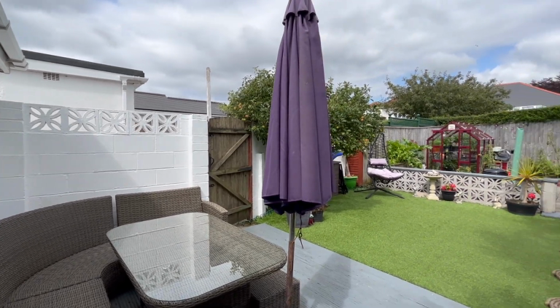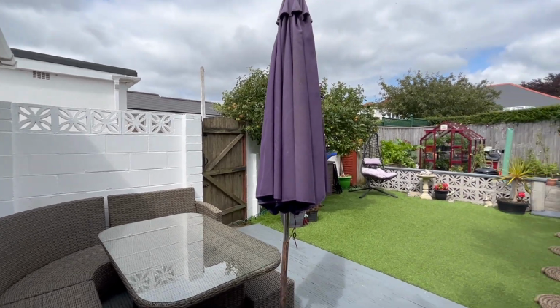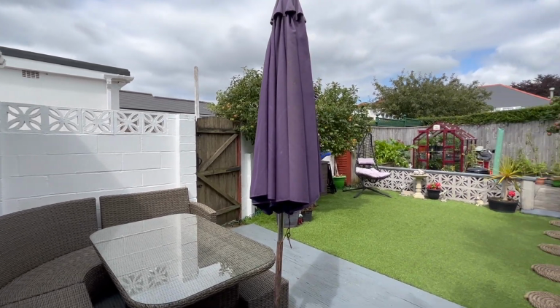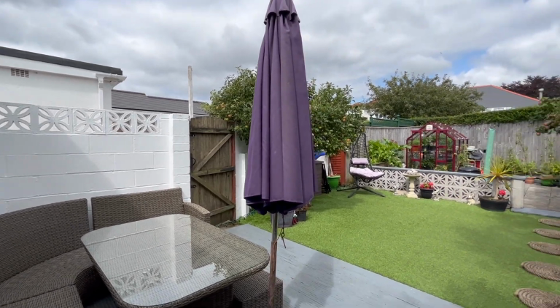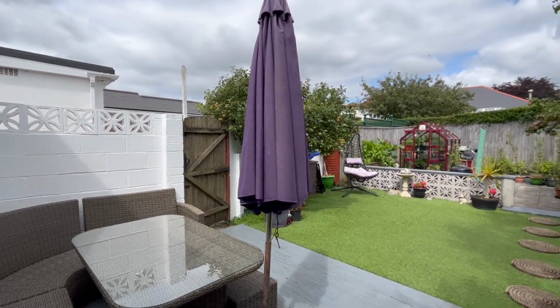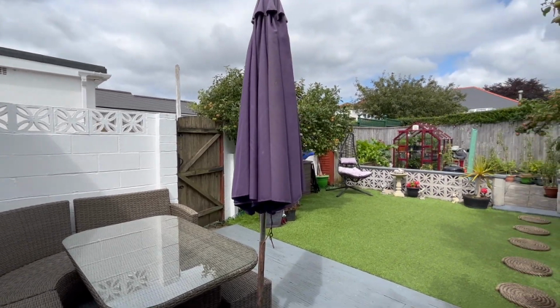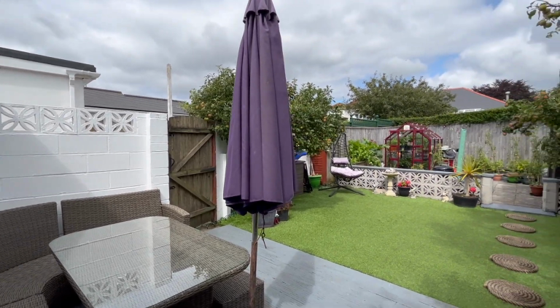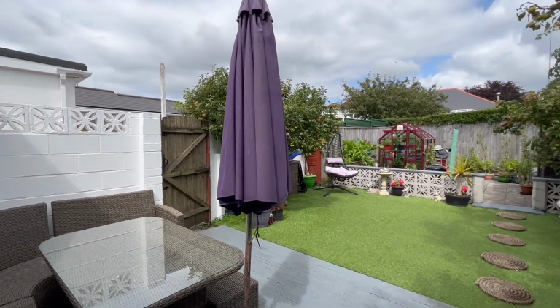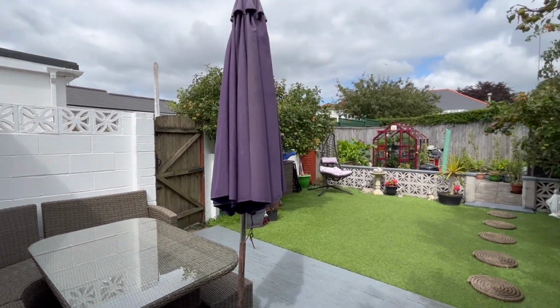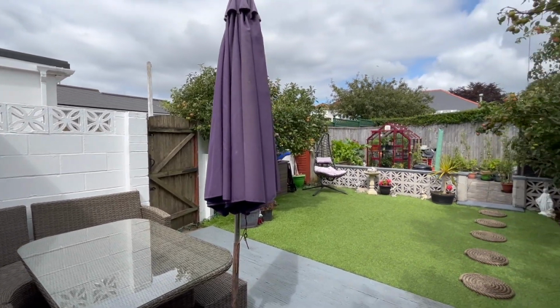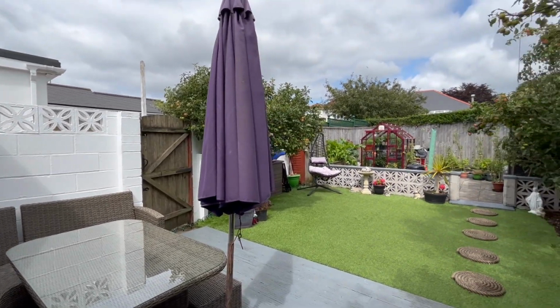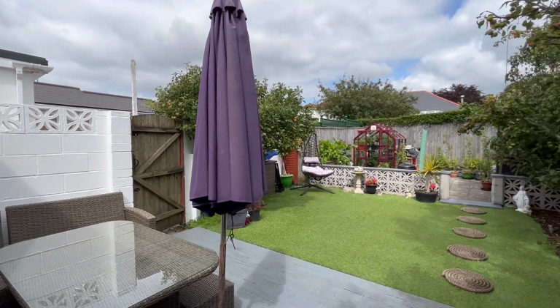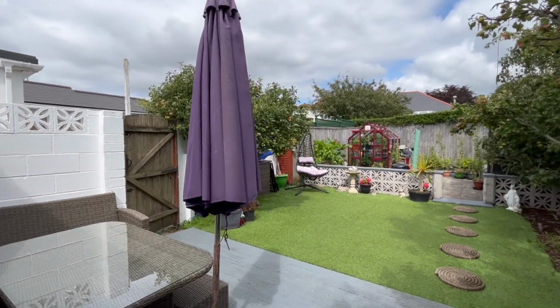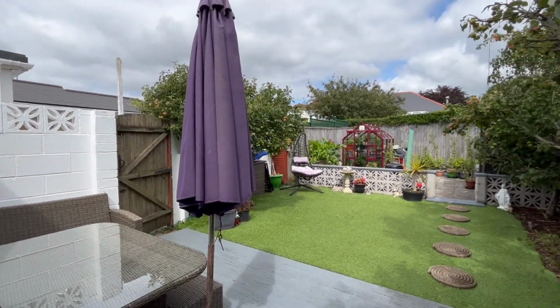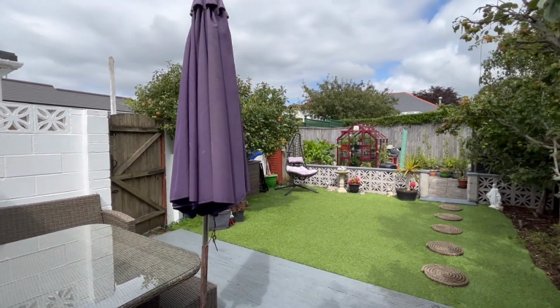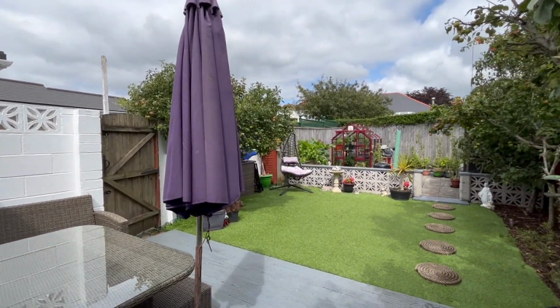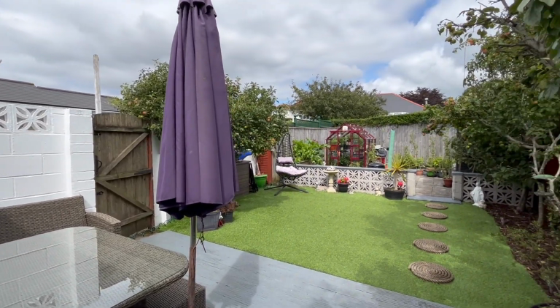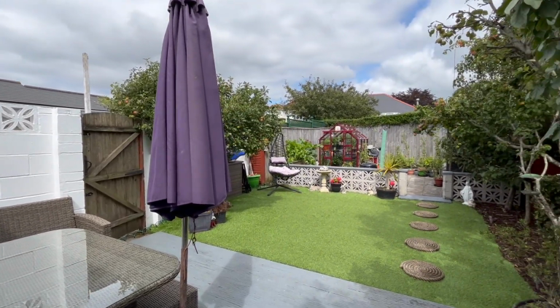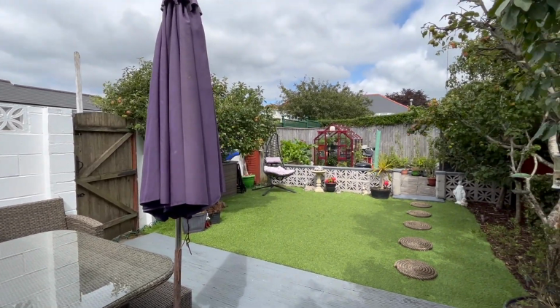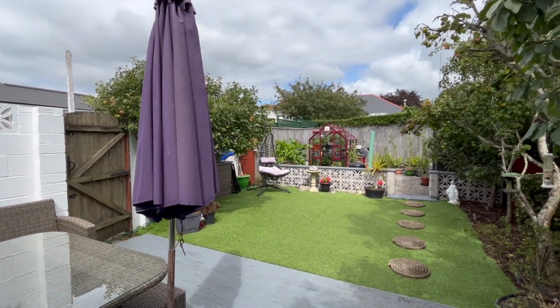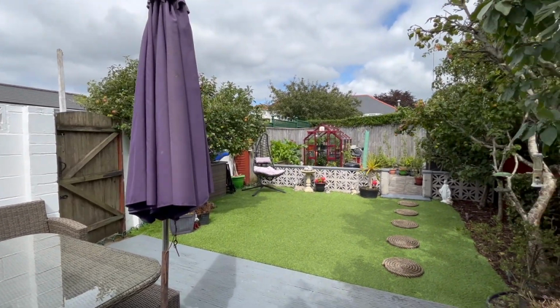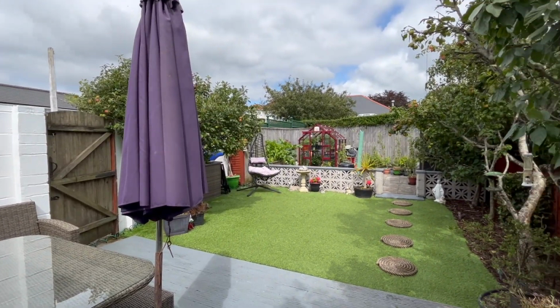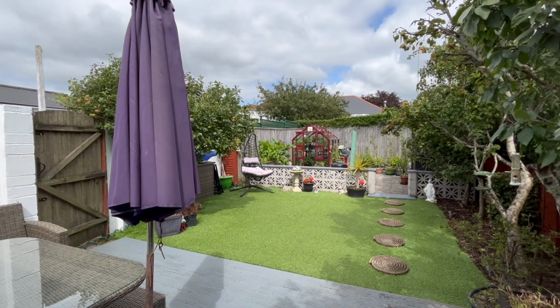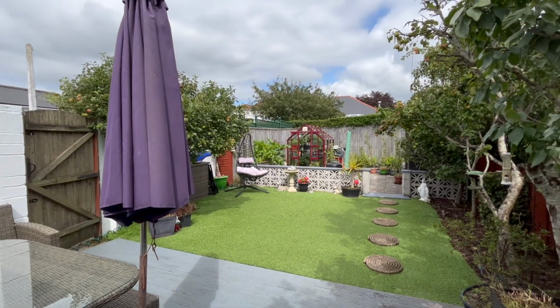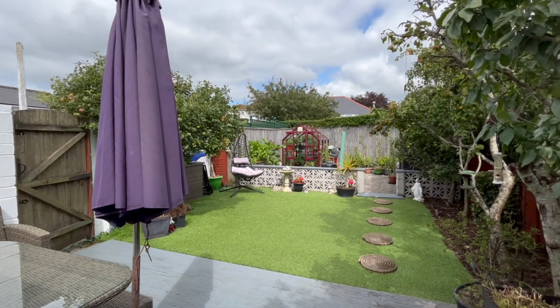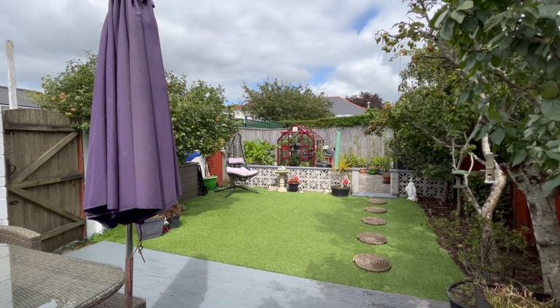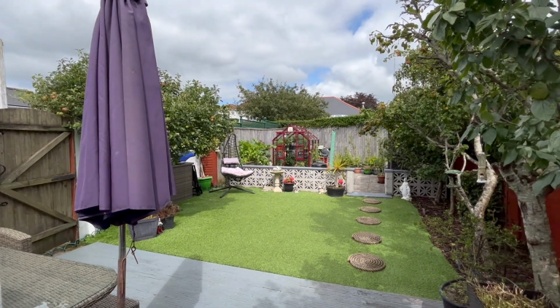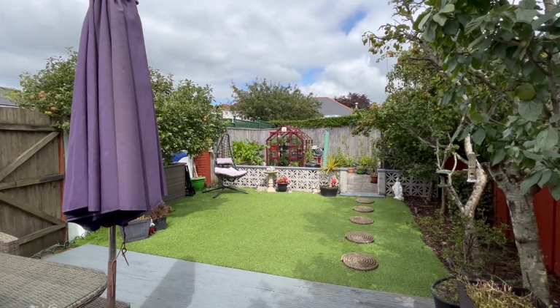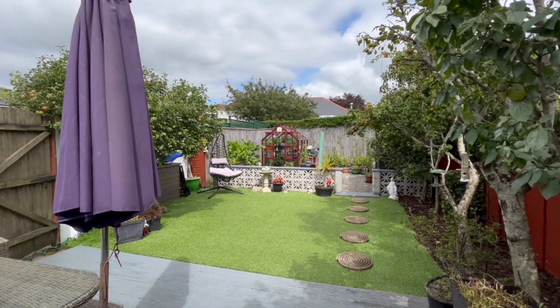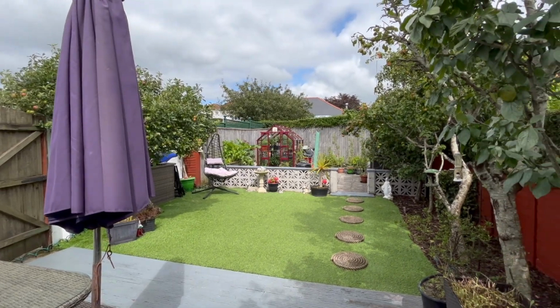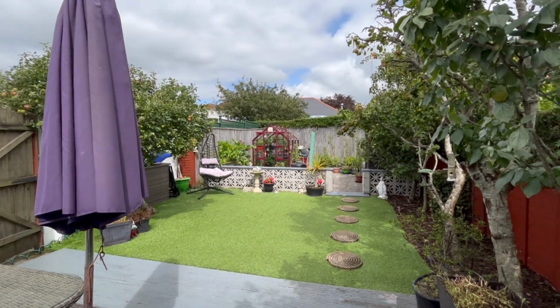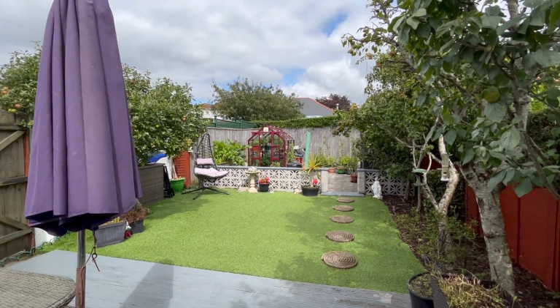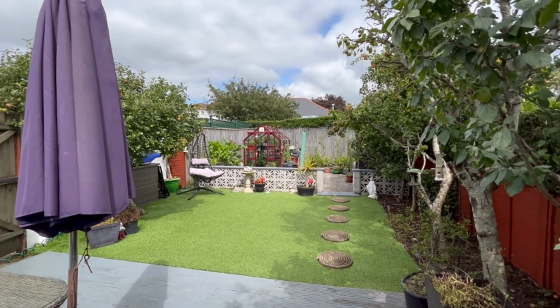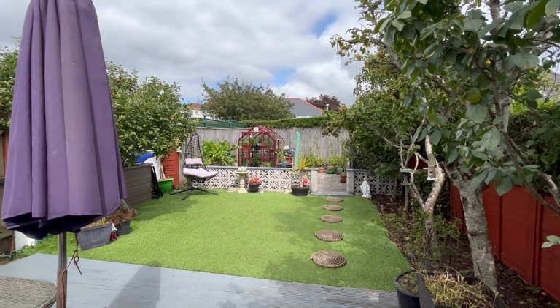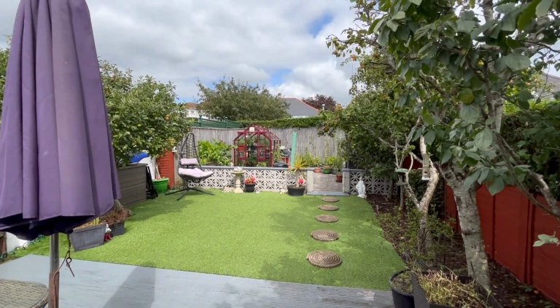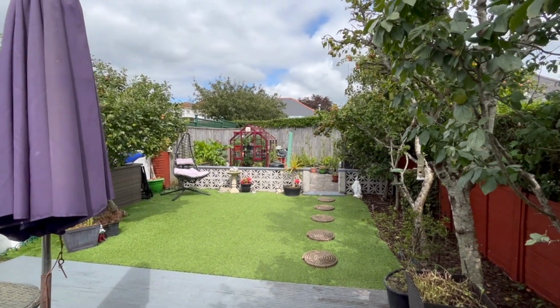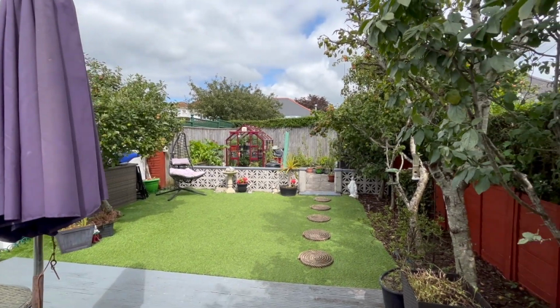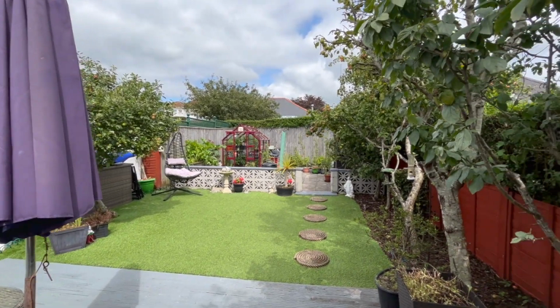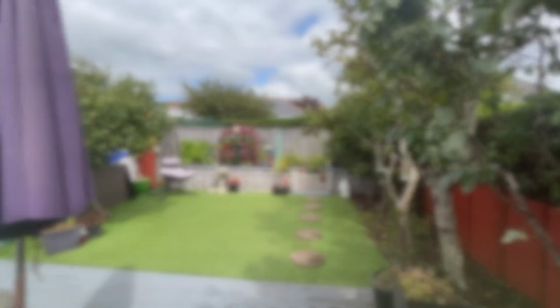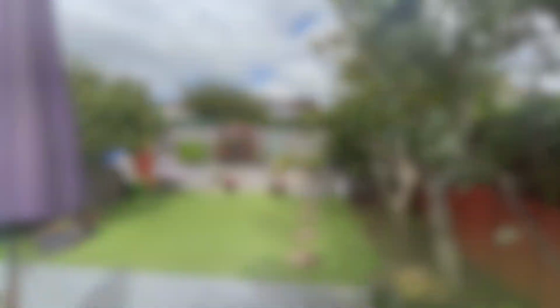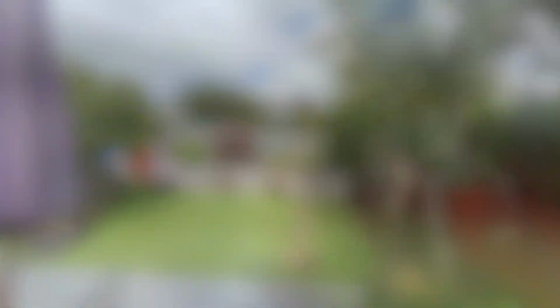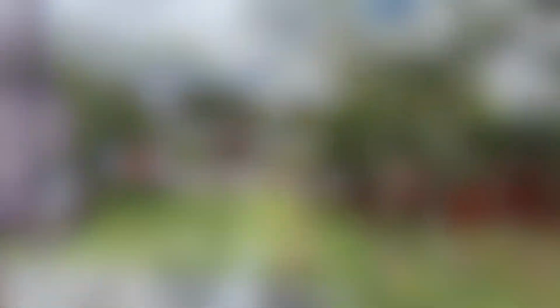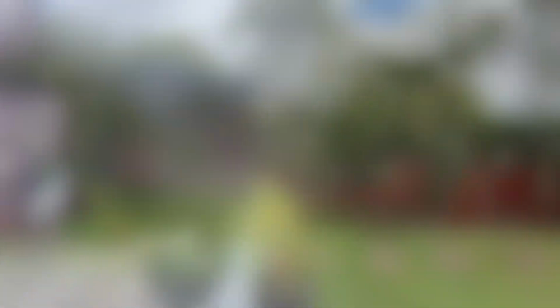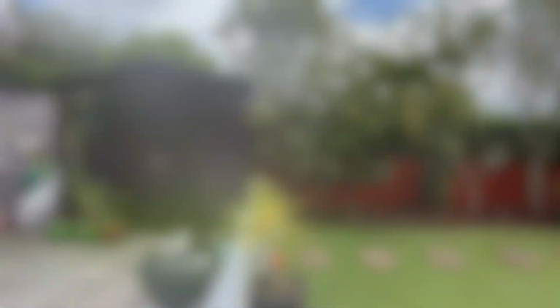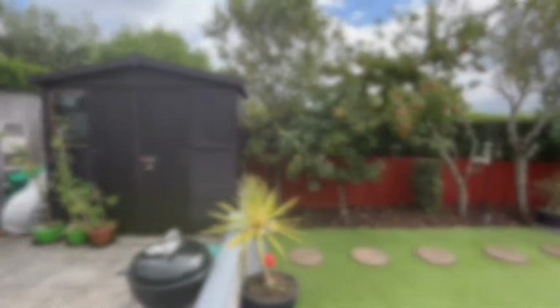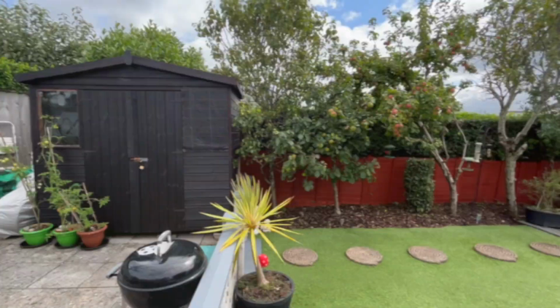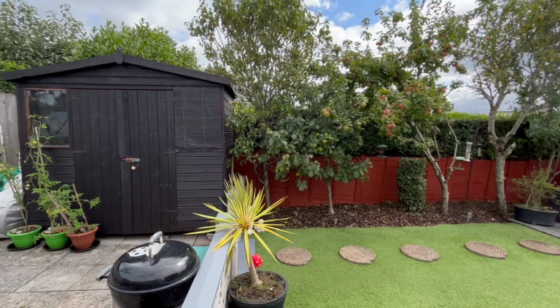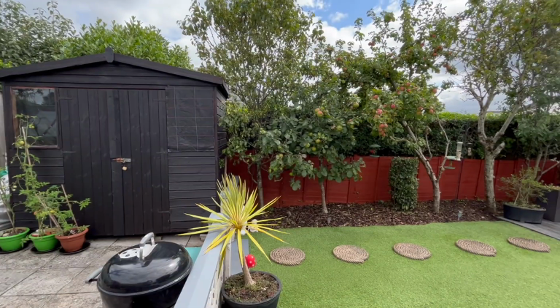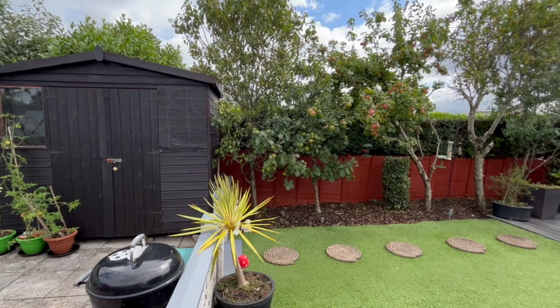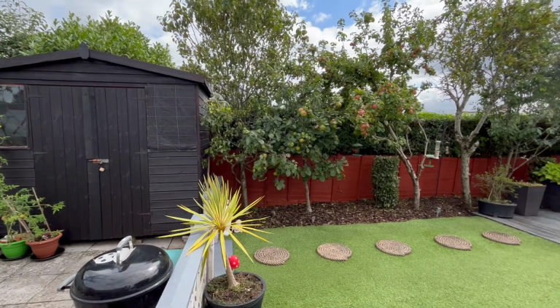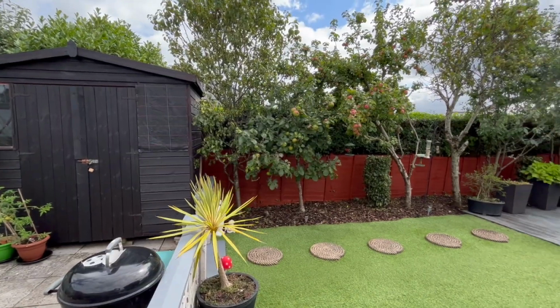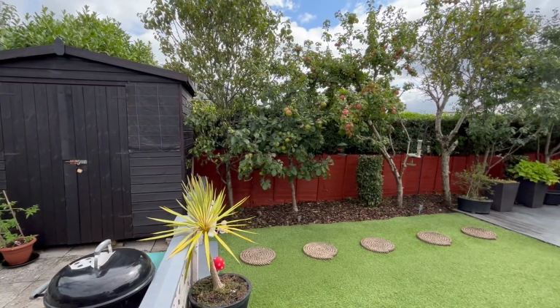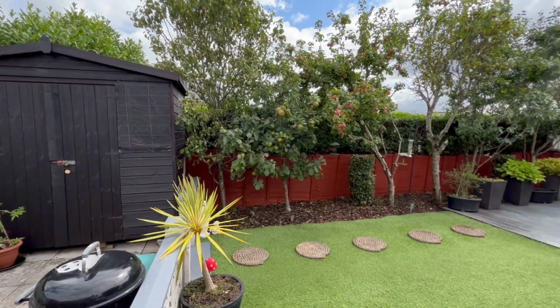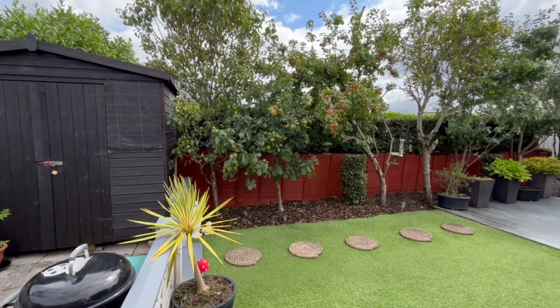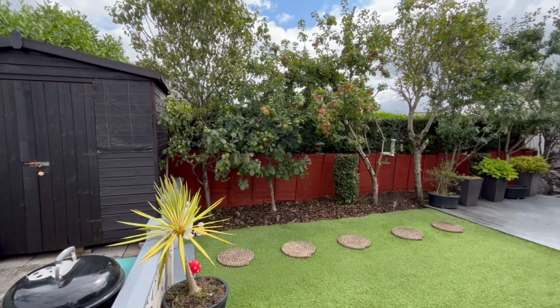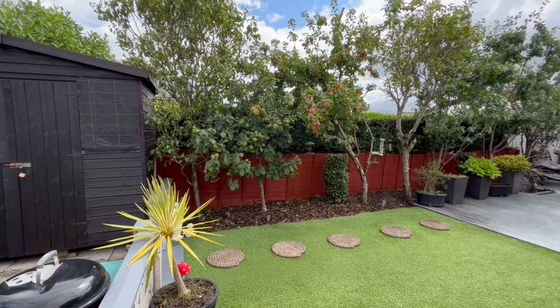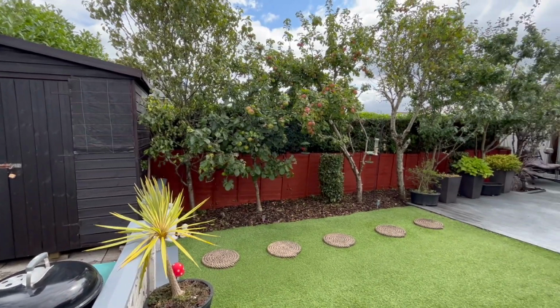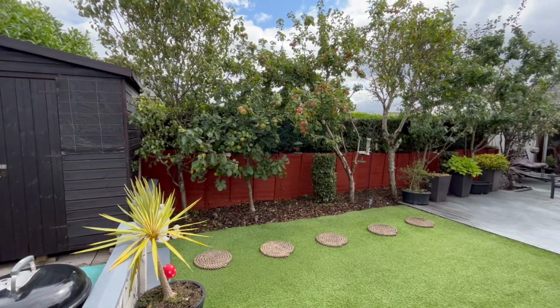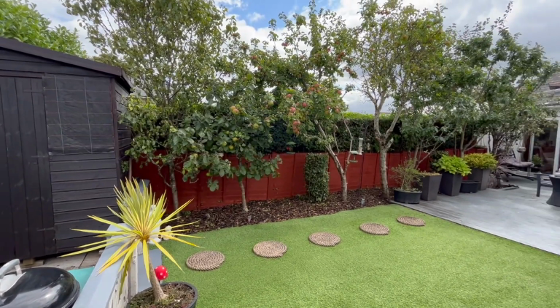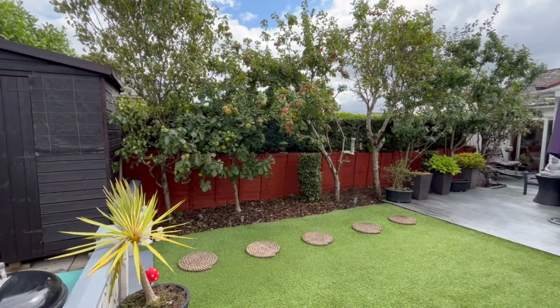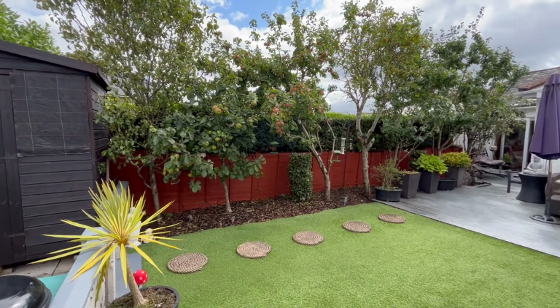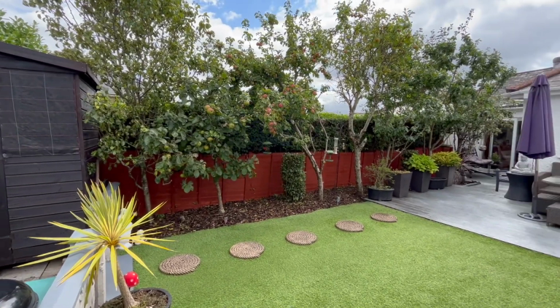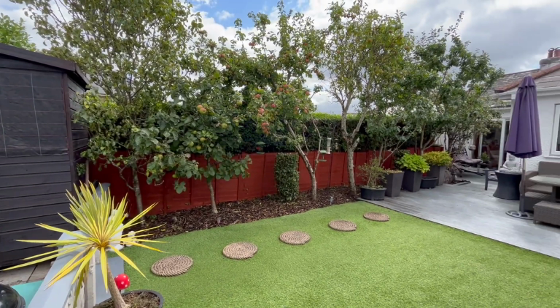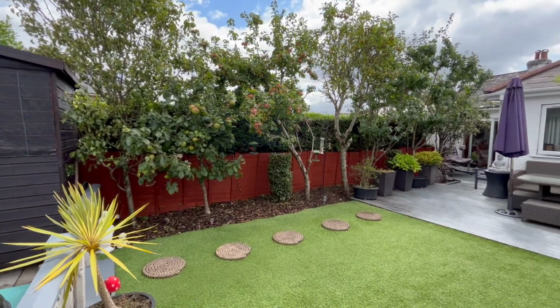The rear gardens are private and low maintenance. There is a large decked area, a large shed, a greenhouse, and ample fruit trees.